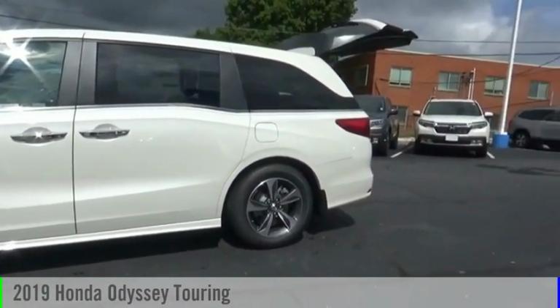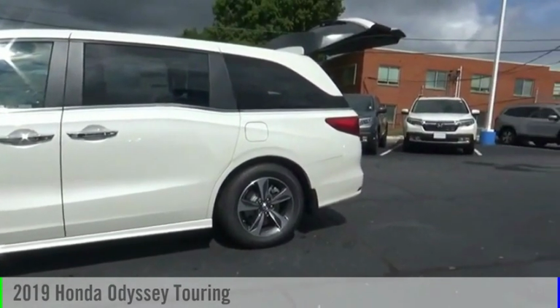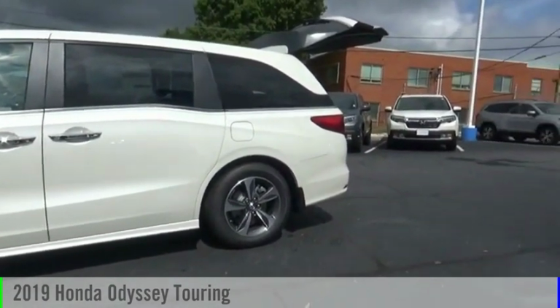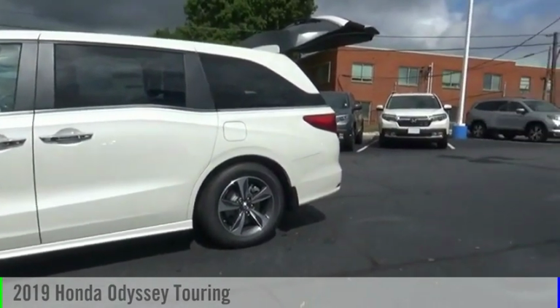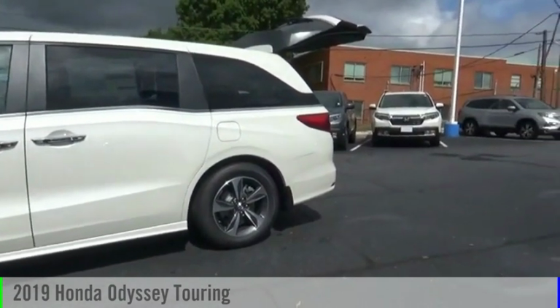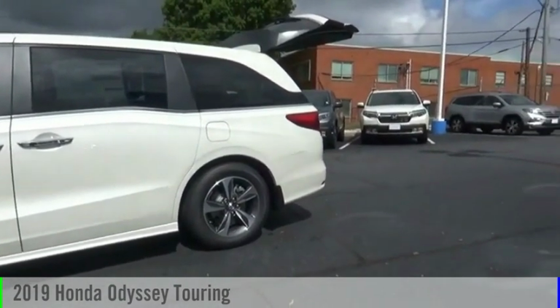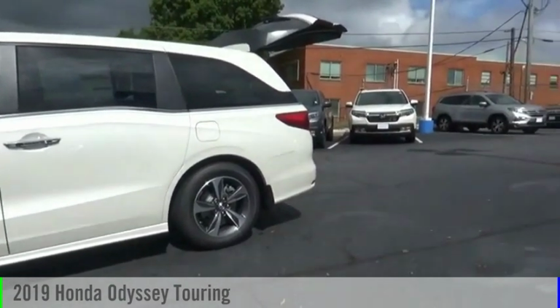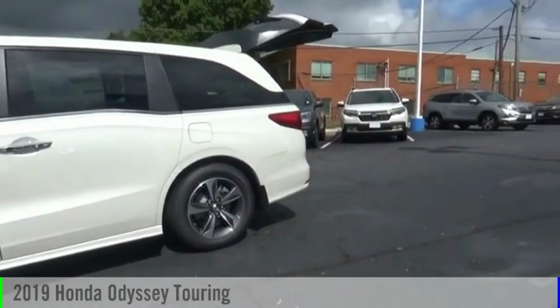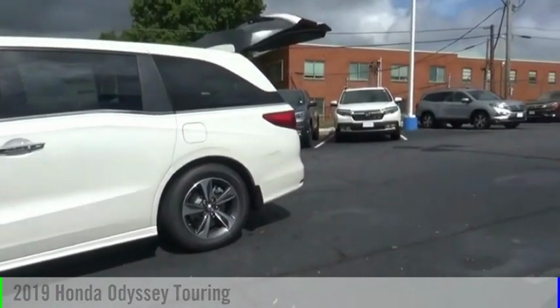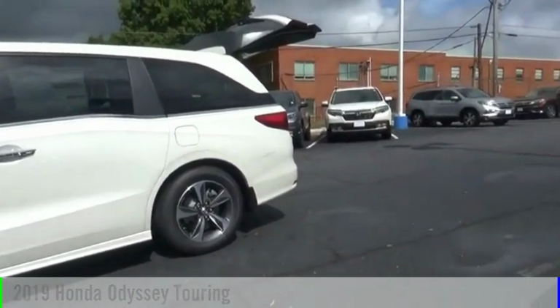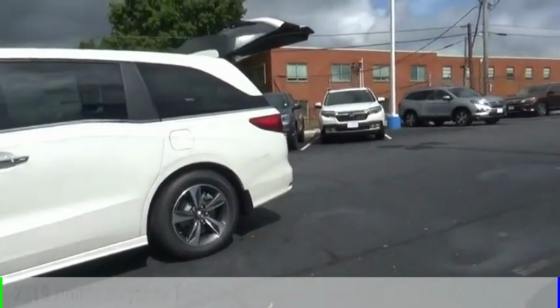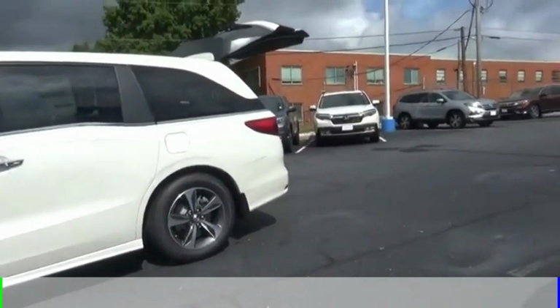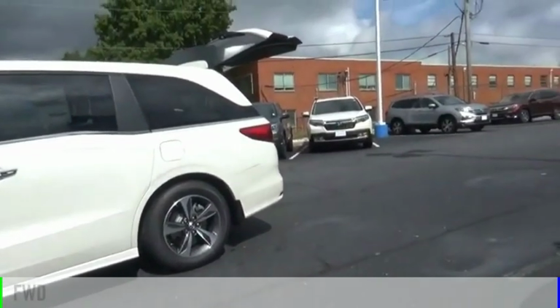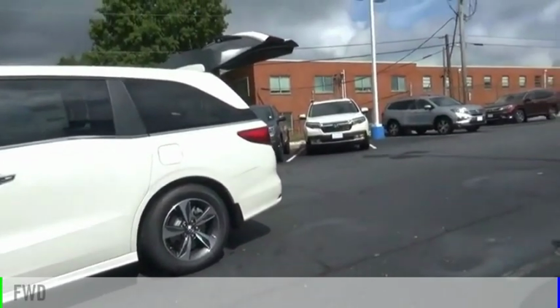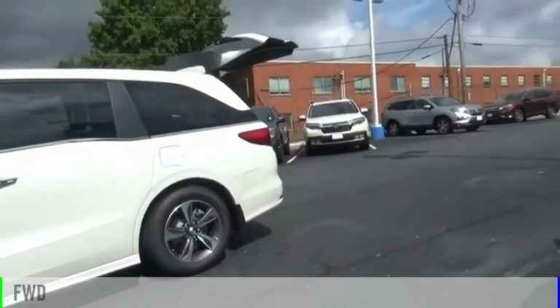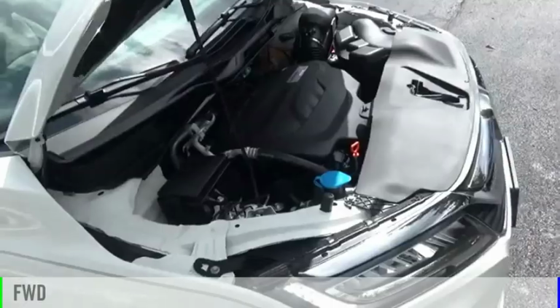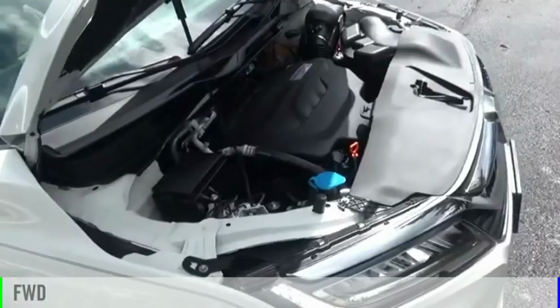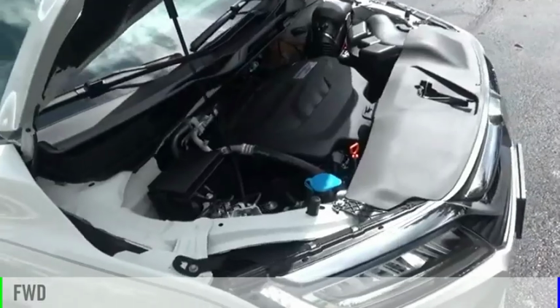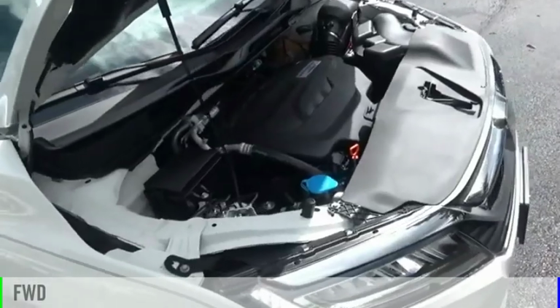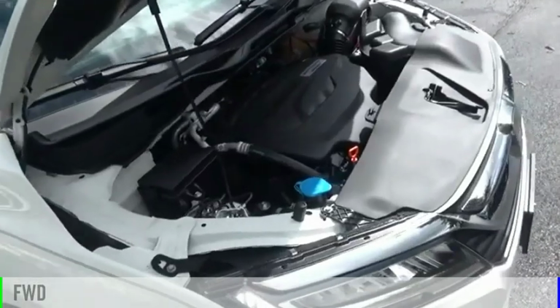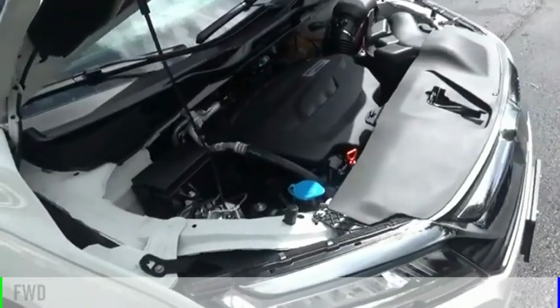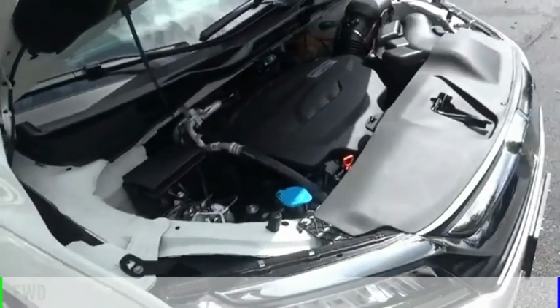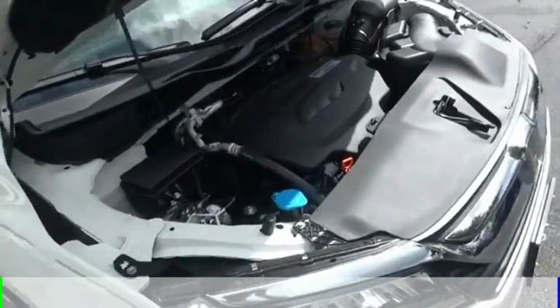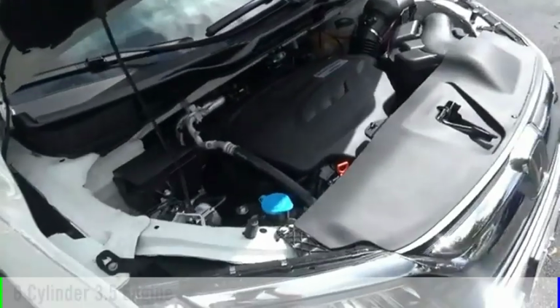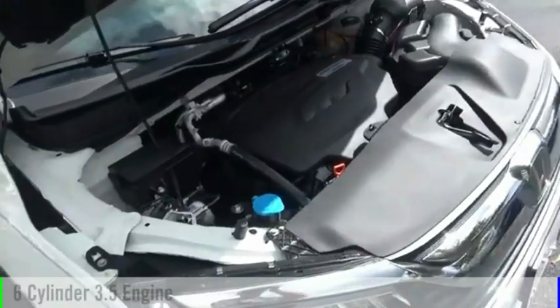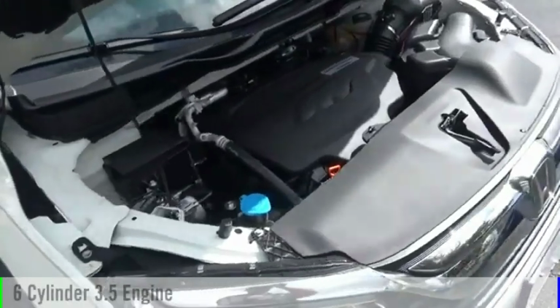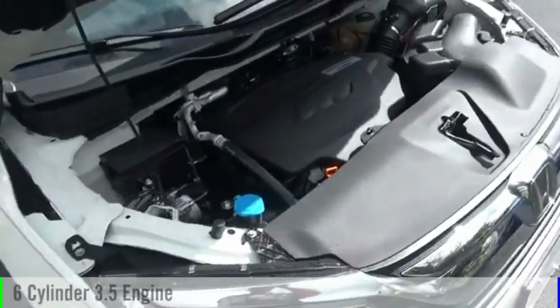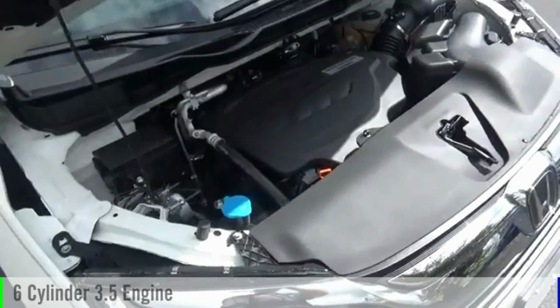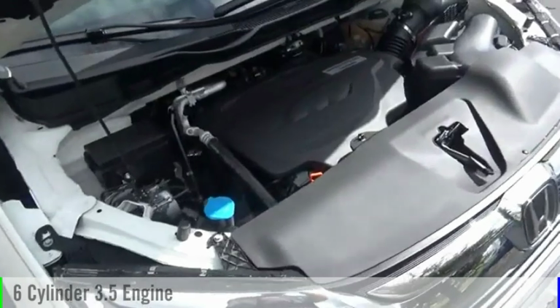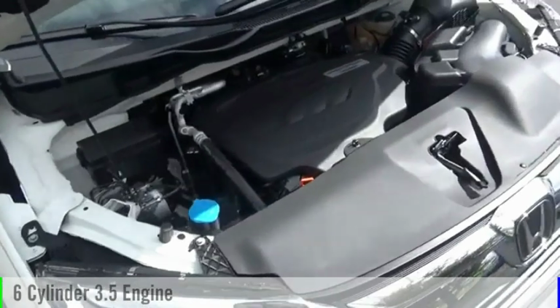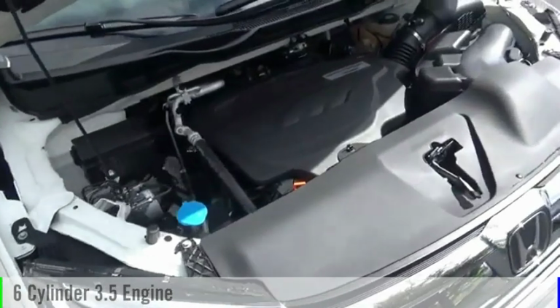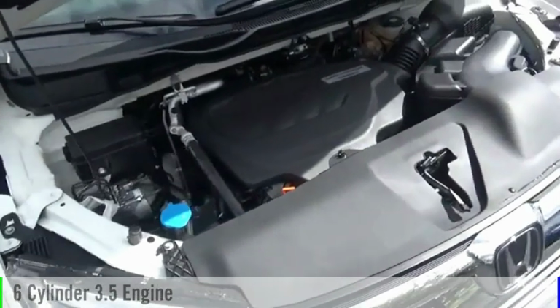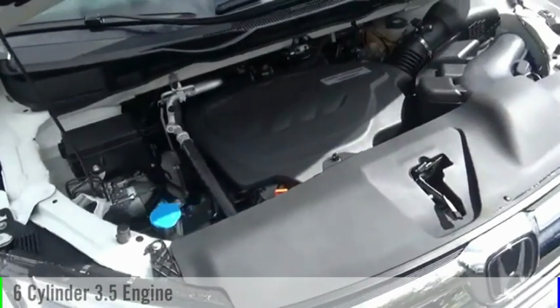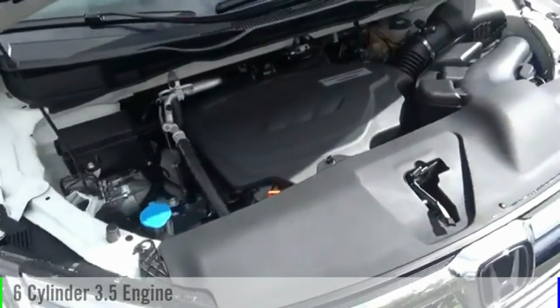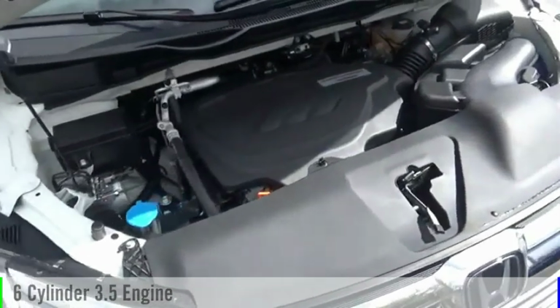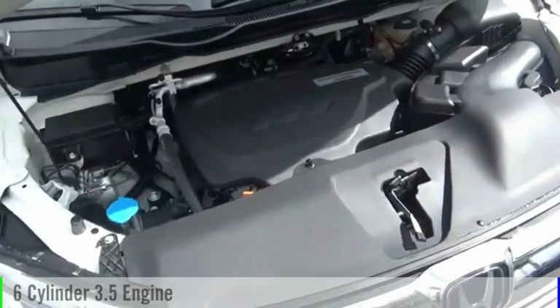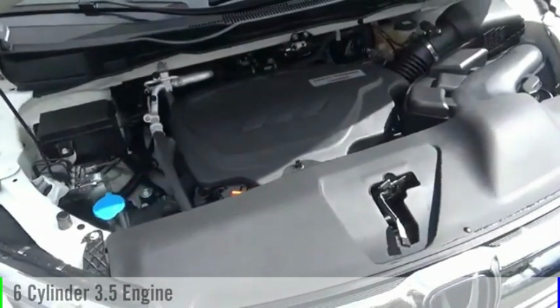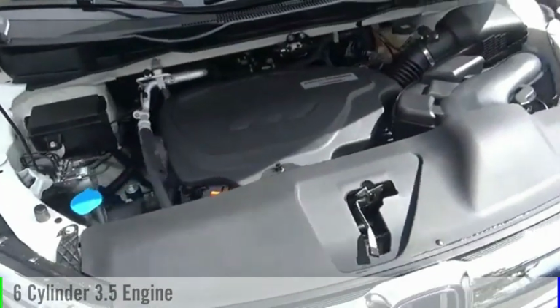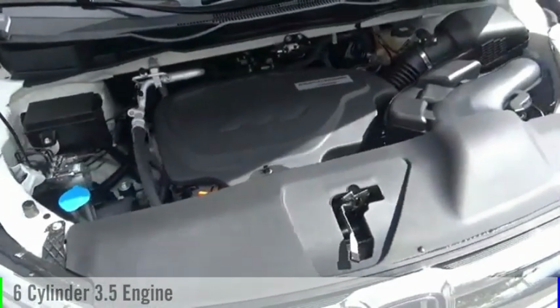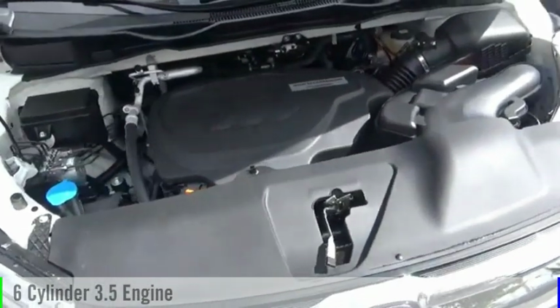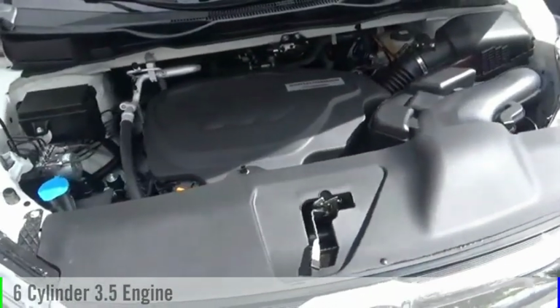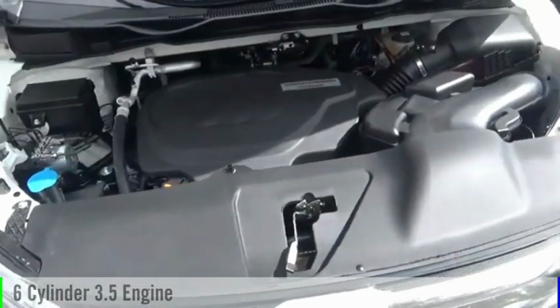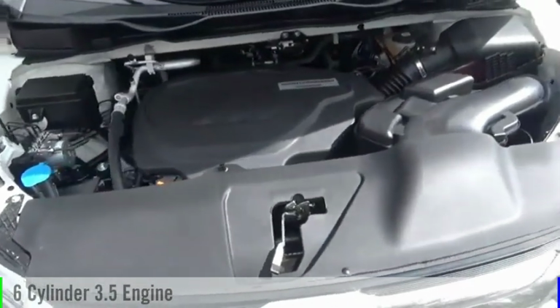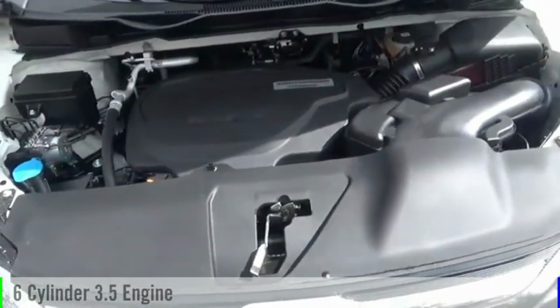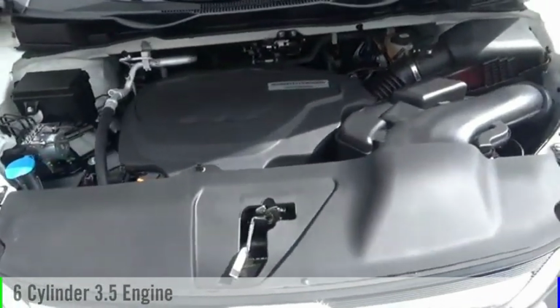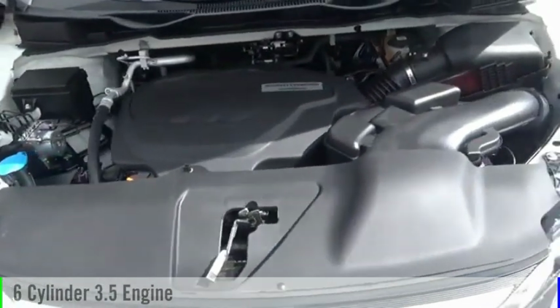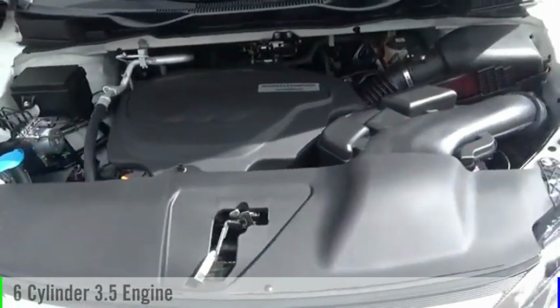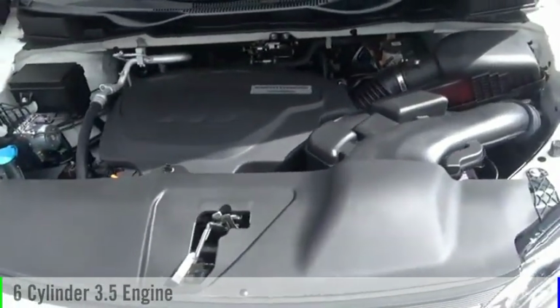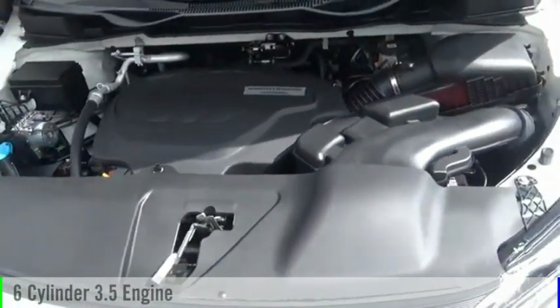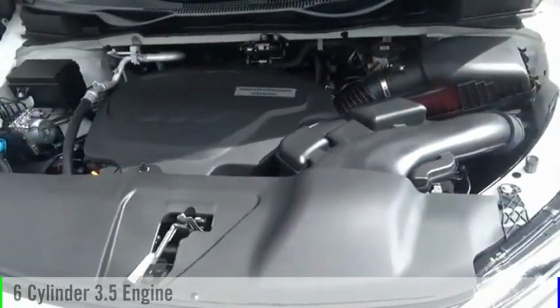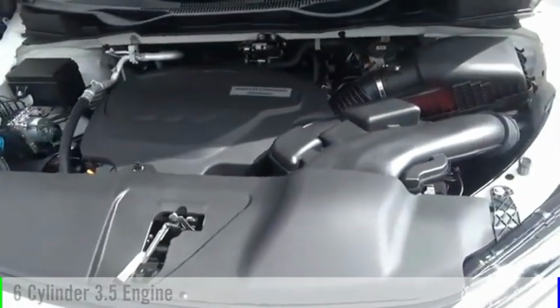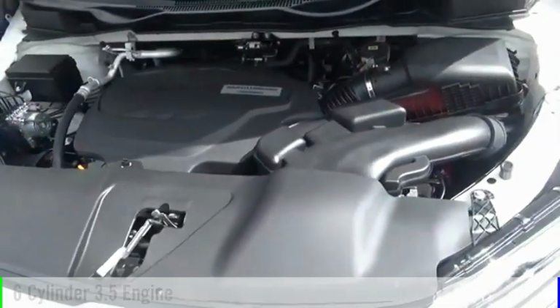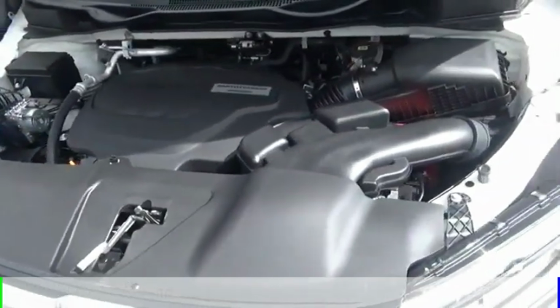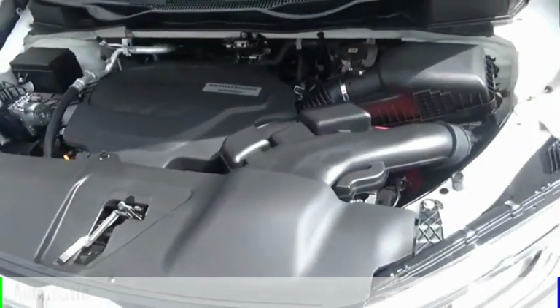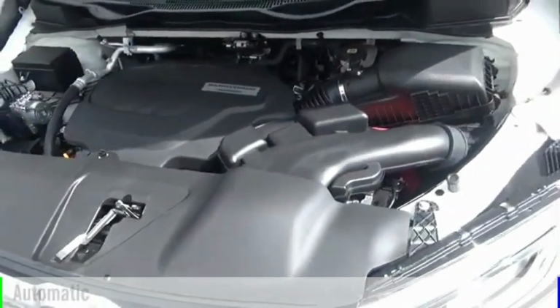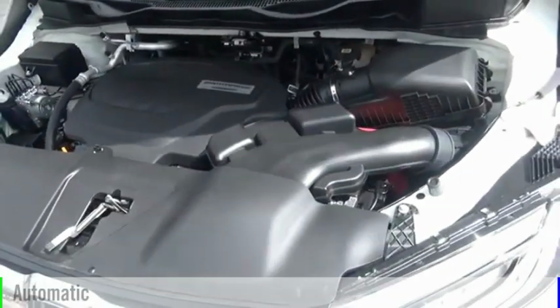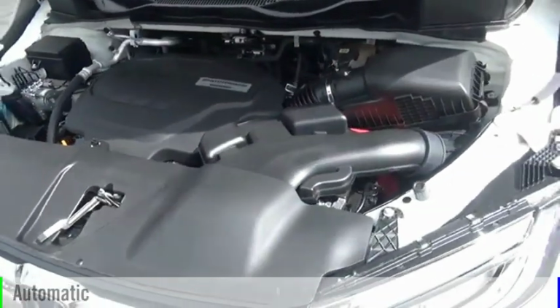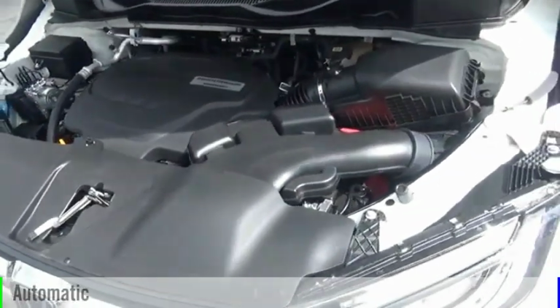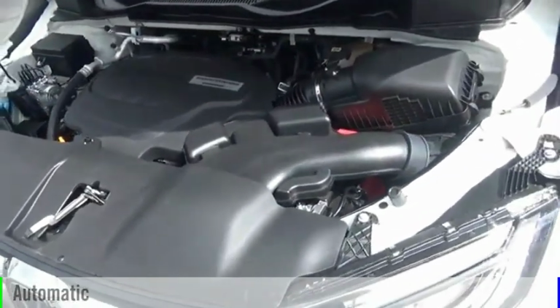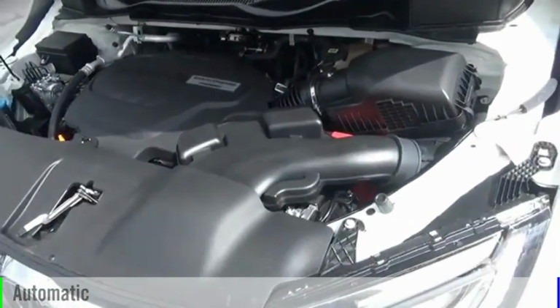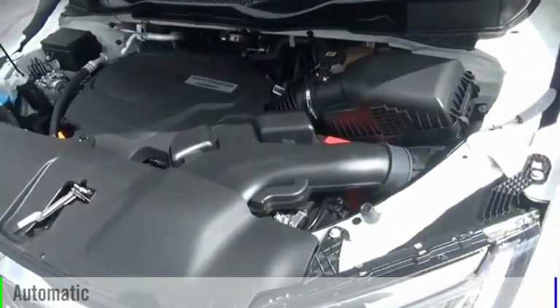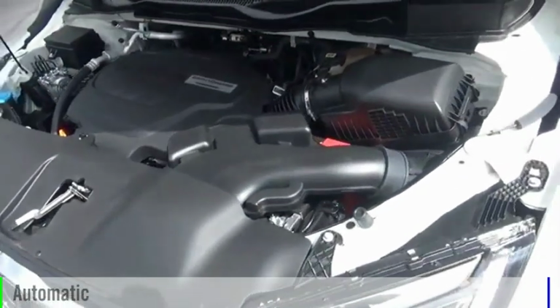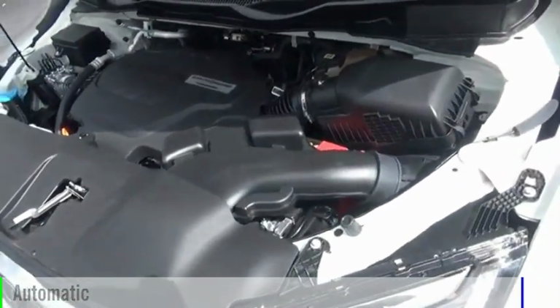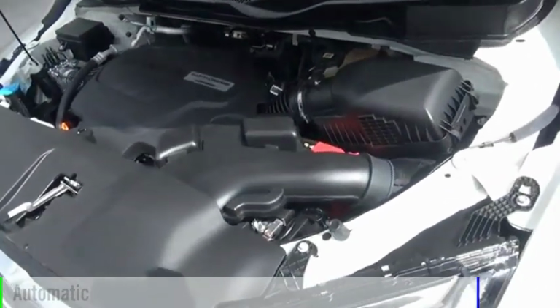This vehicle is powered by a front-wheel drive, 6-cylinder, 3.5-liter engine, and comes with an automatic transmission.